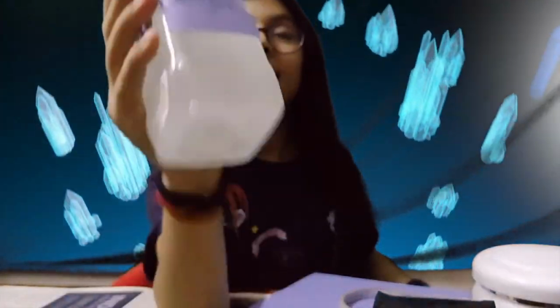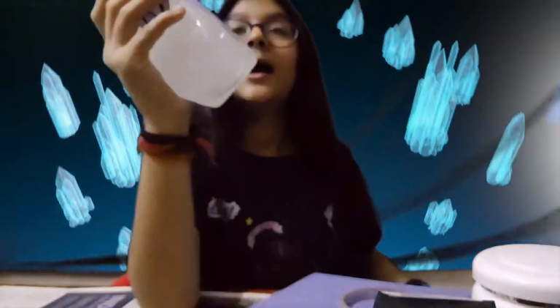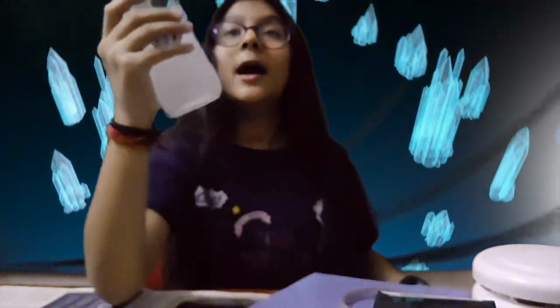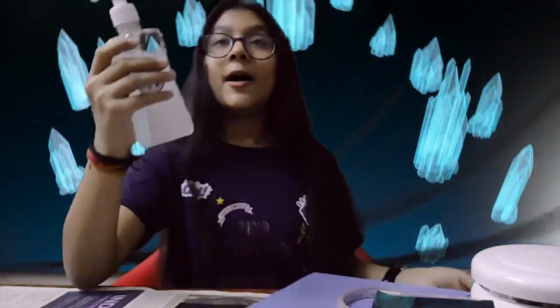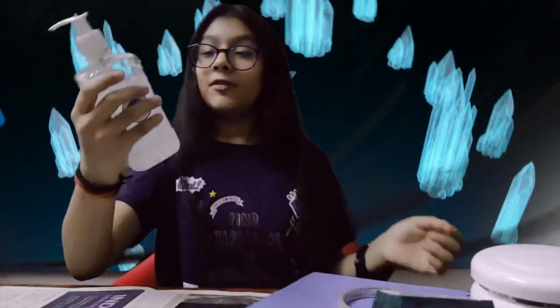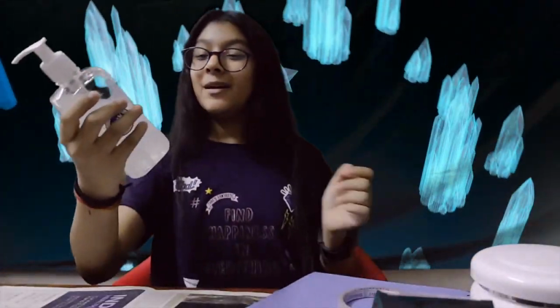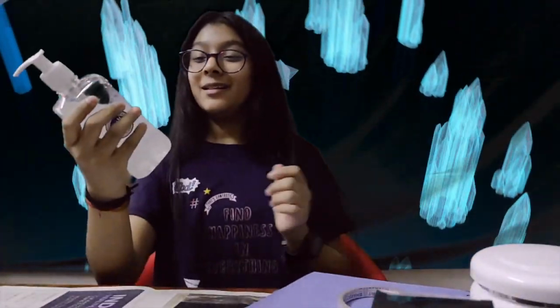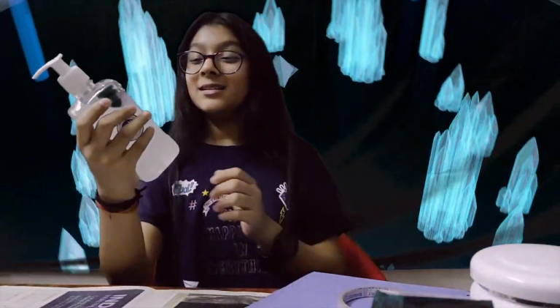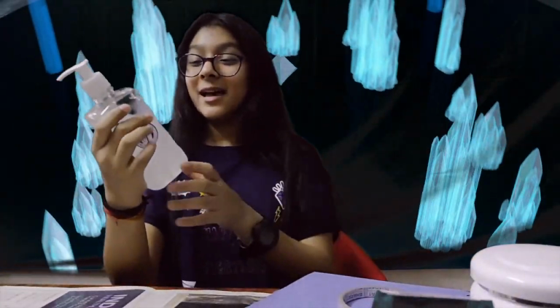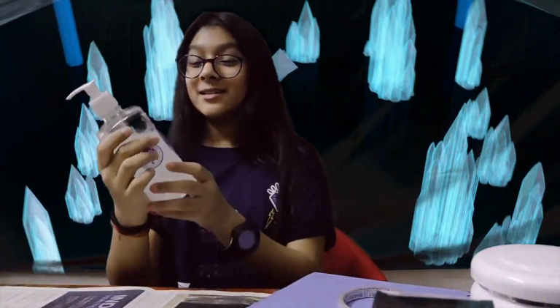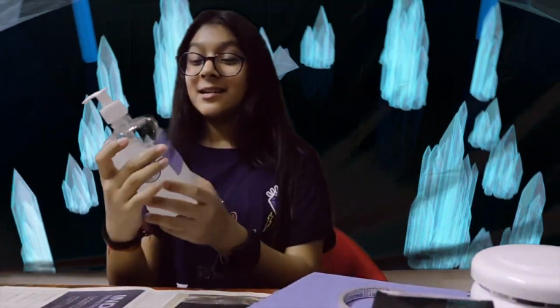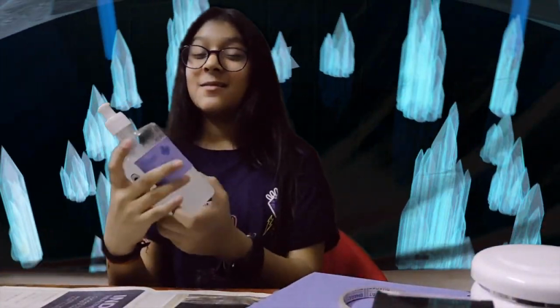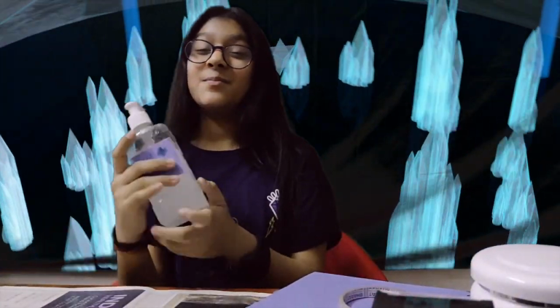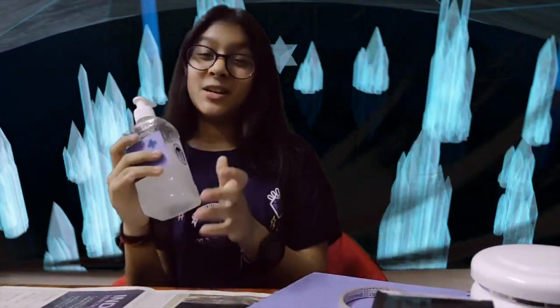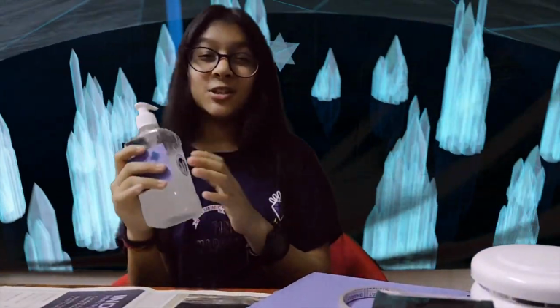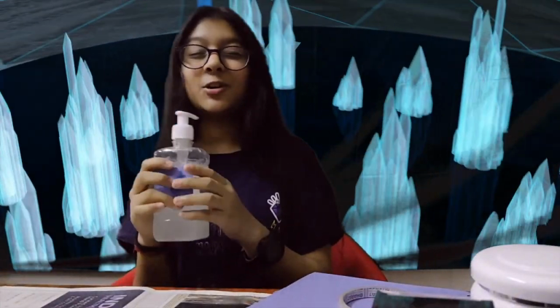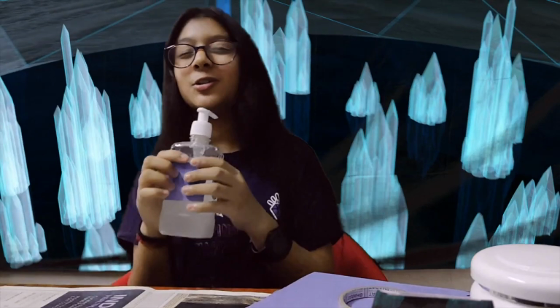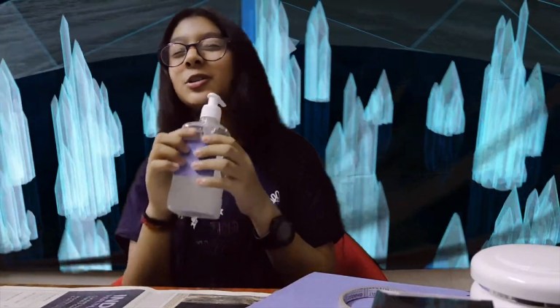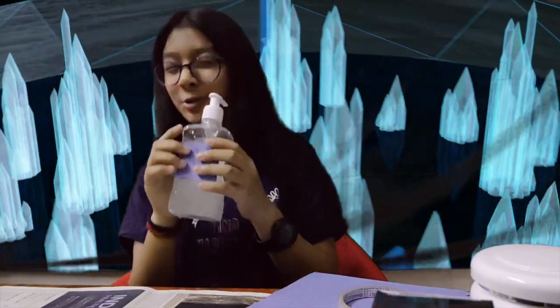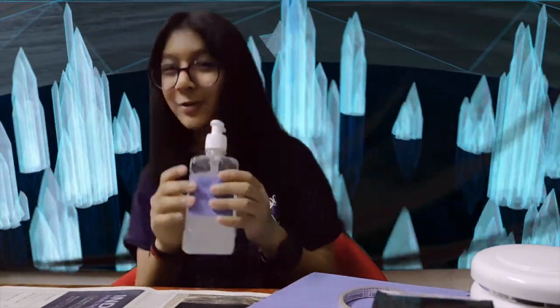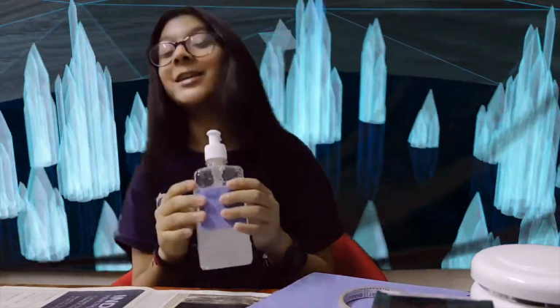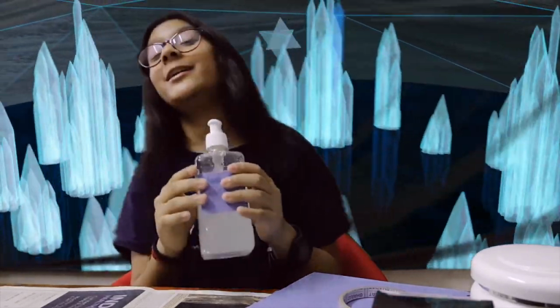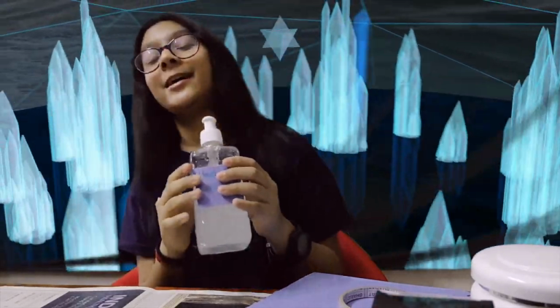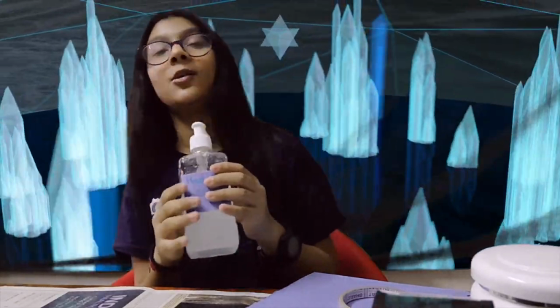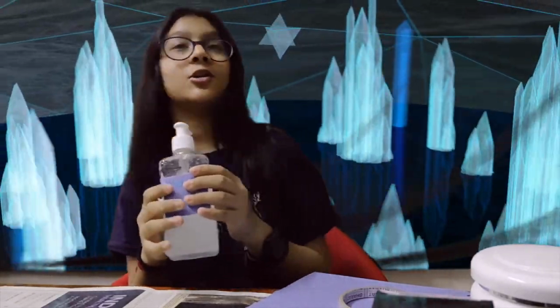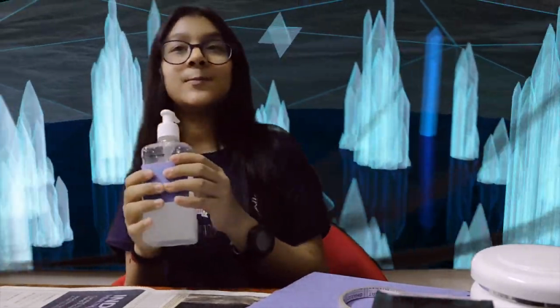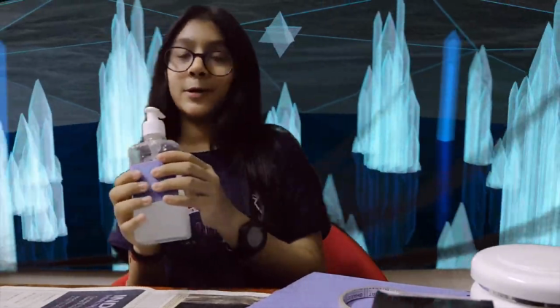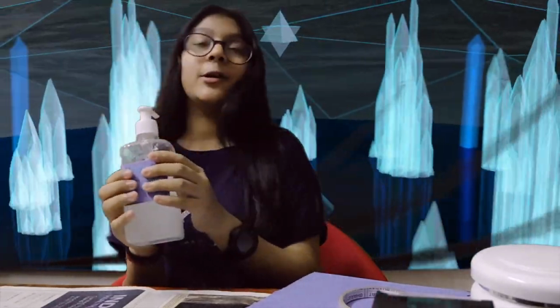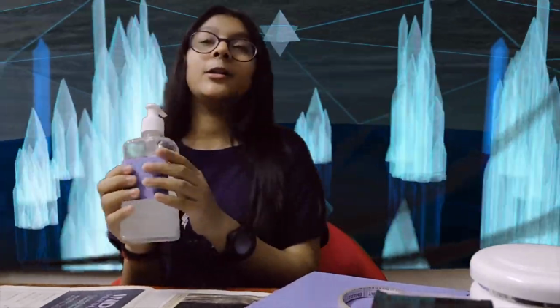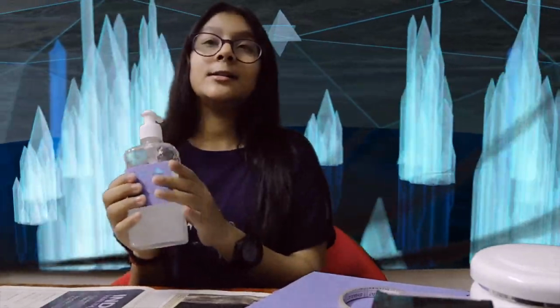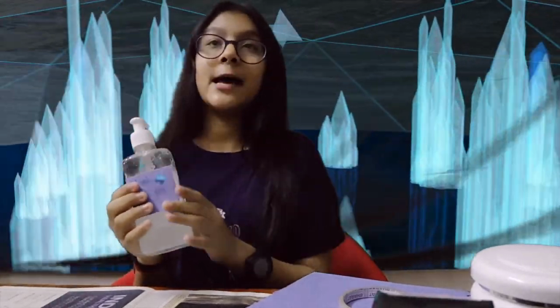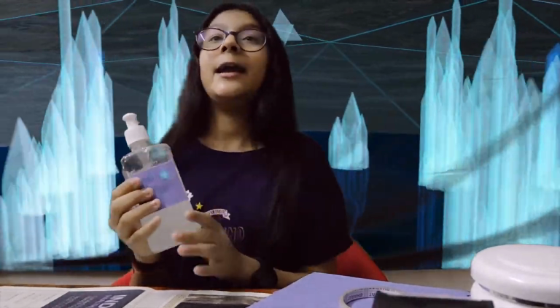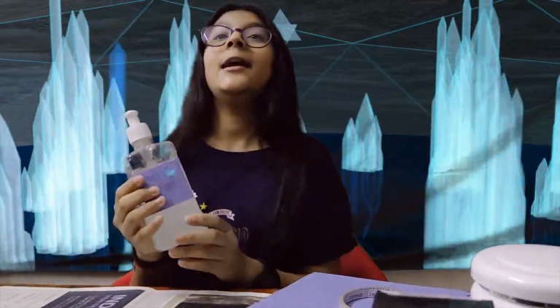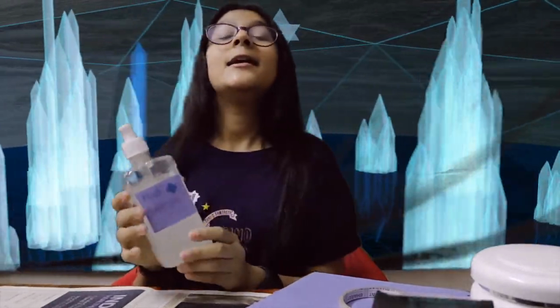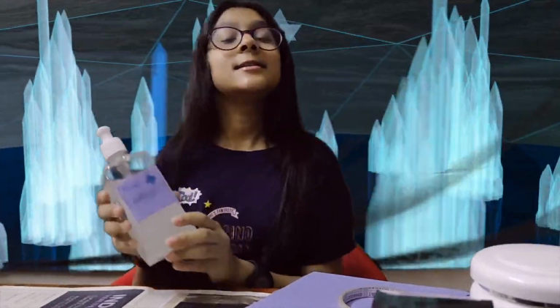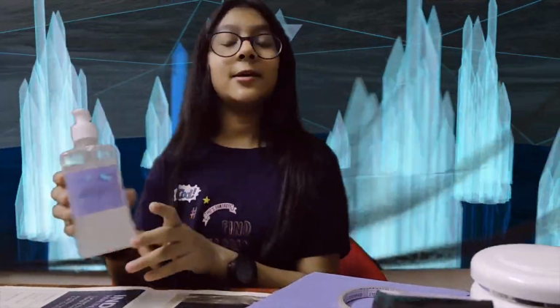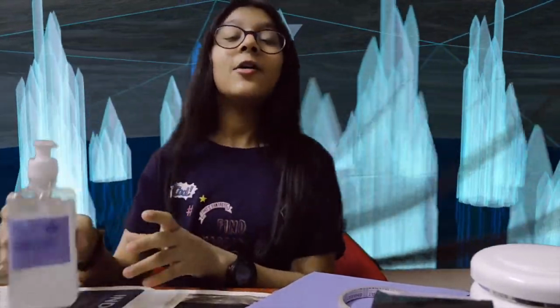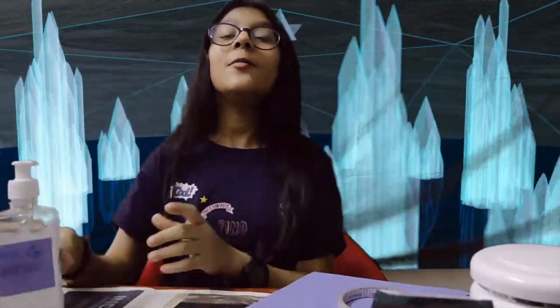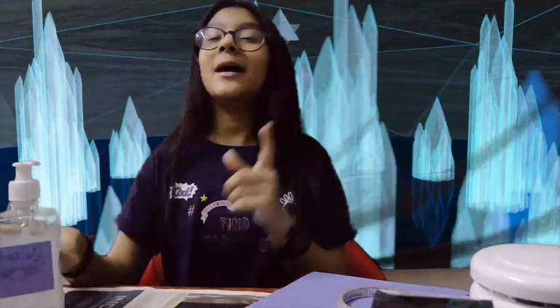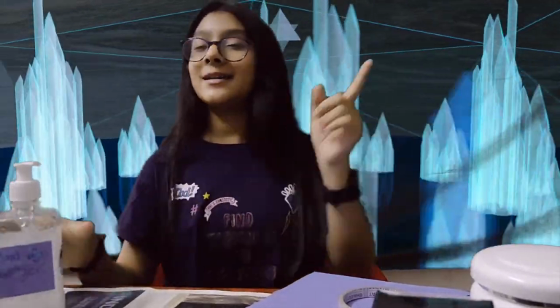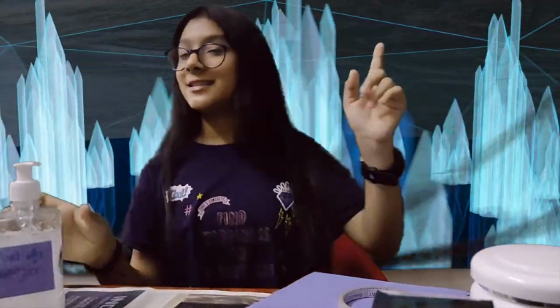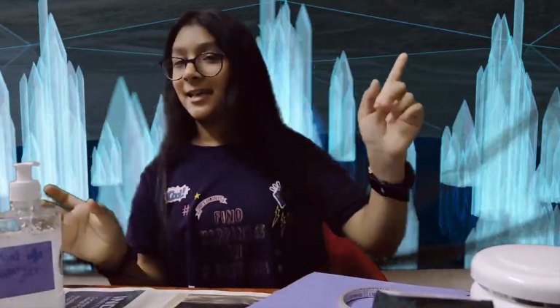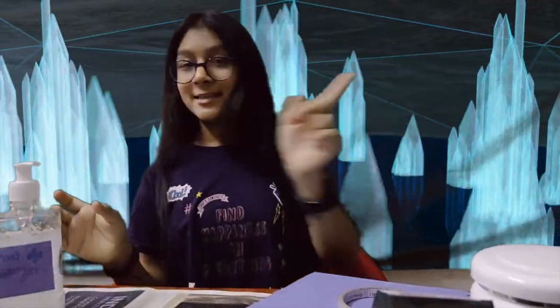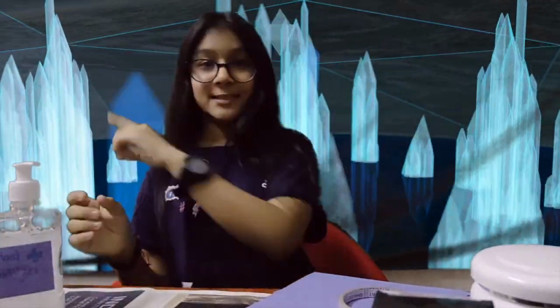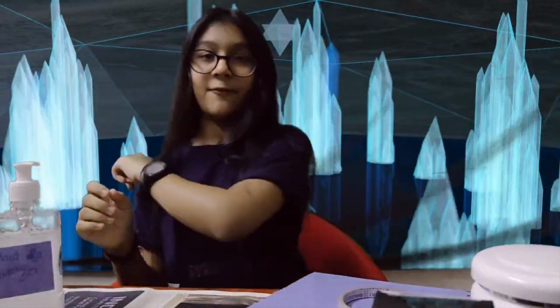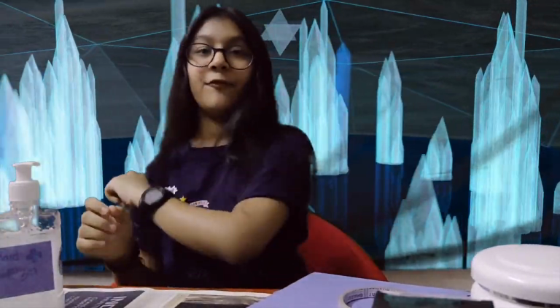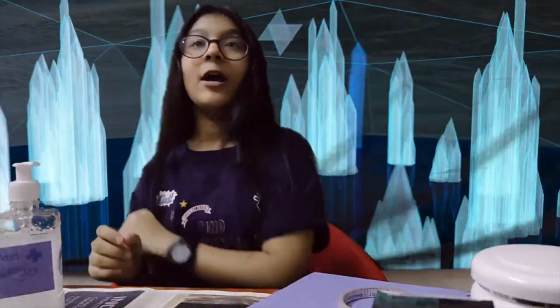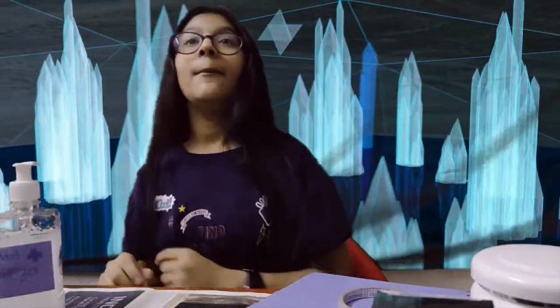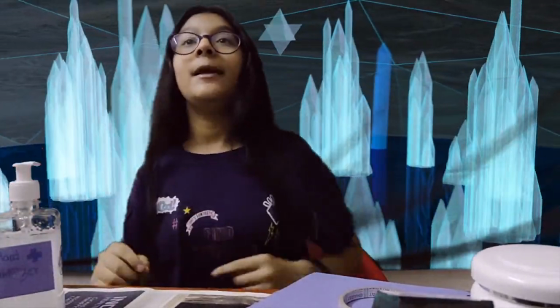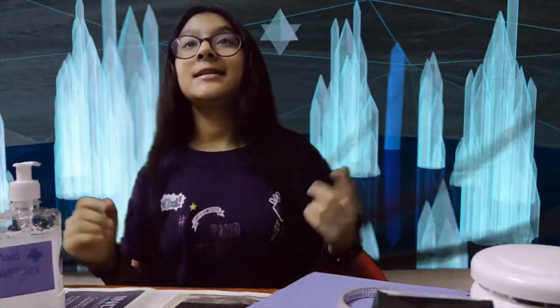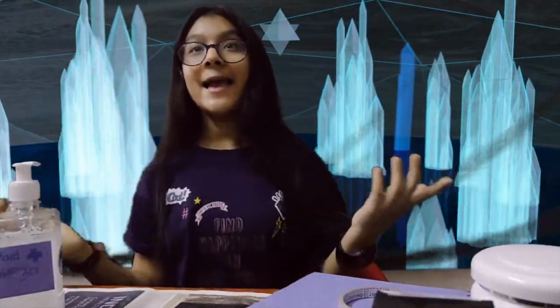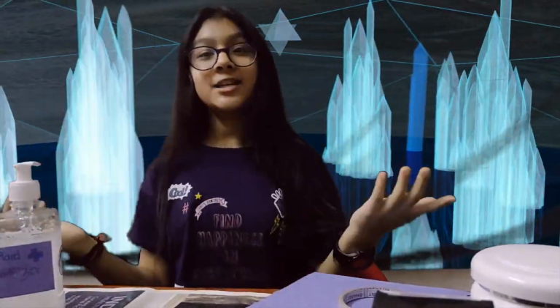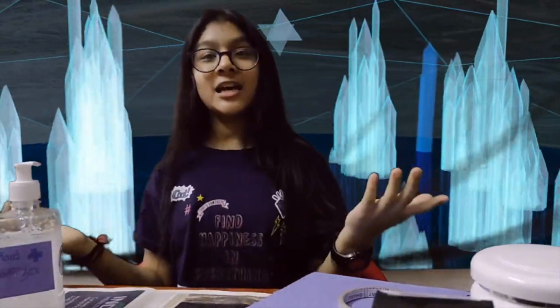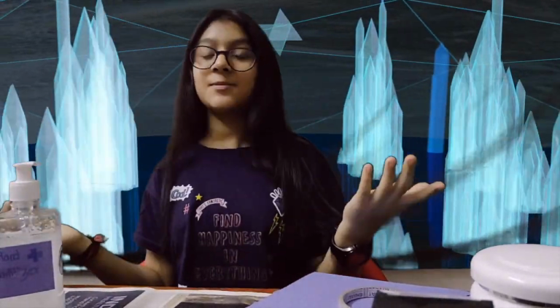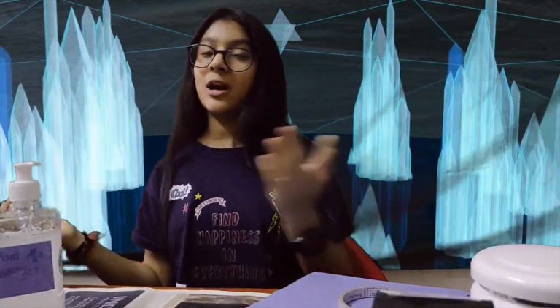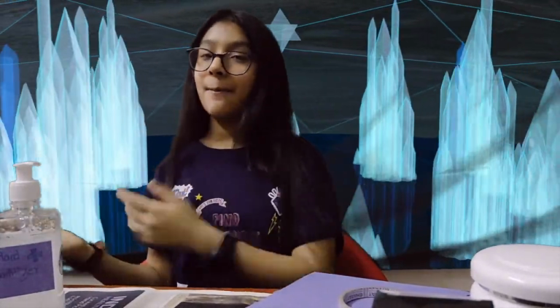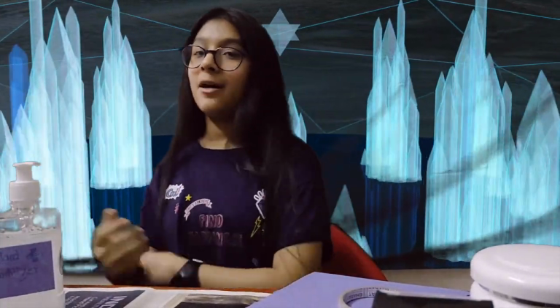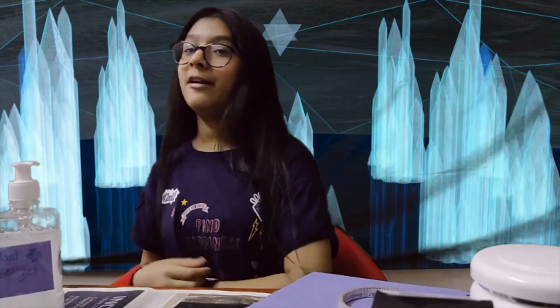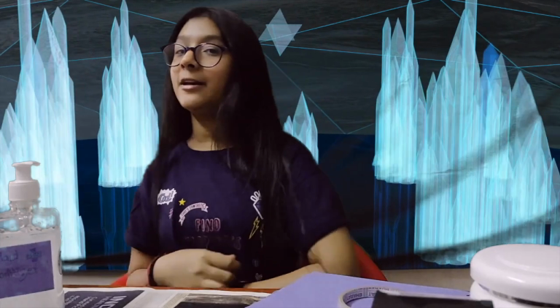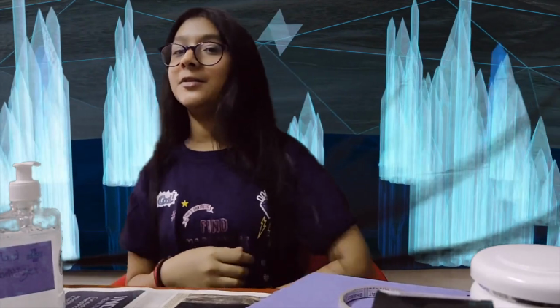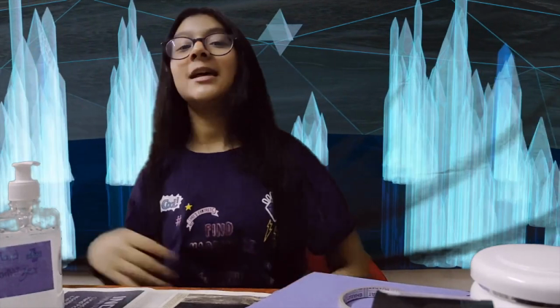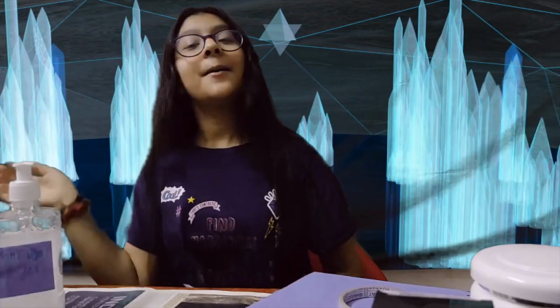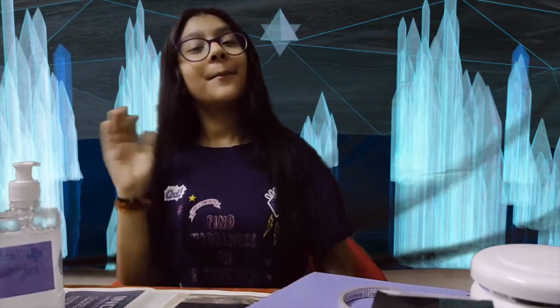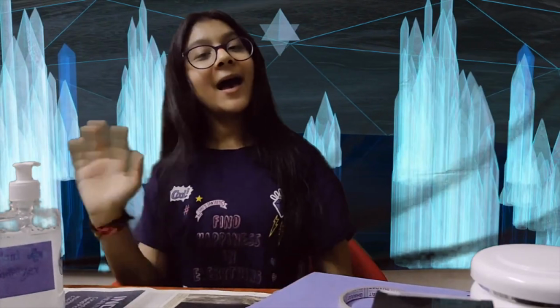After making this hand sanitizer, be sure to use it and then put it to the side. Stay home and stay safe. Please like, share, and subscribe to my videos. Bye!